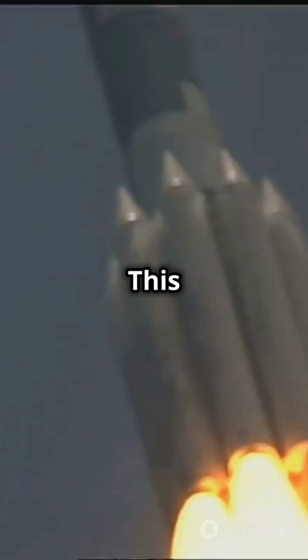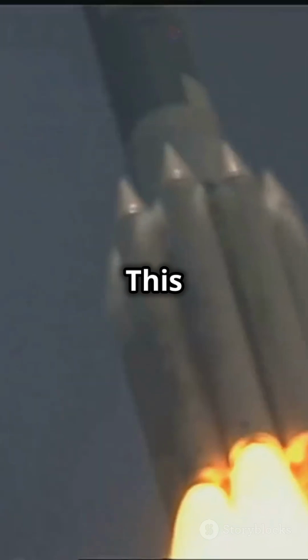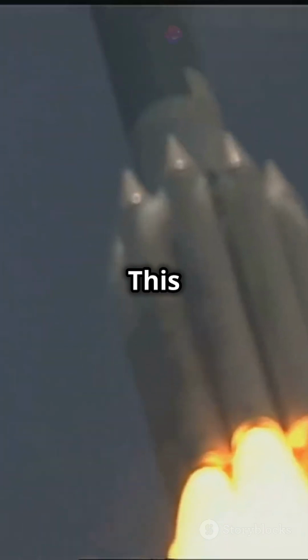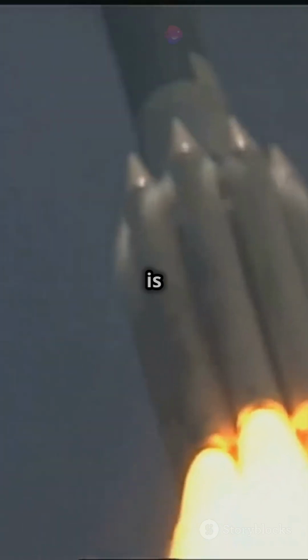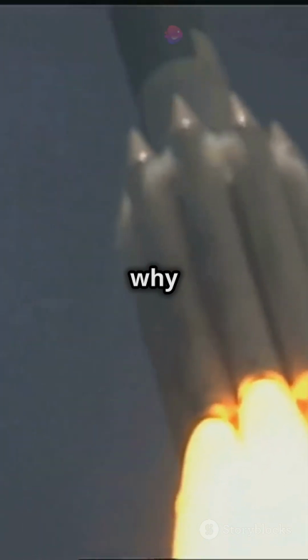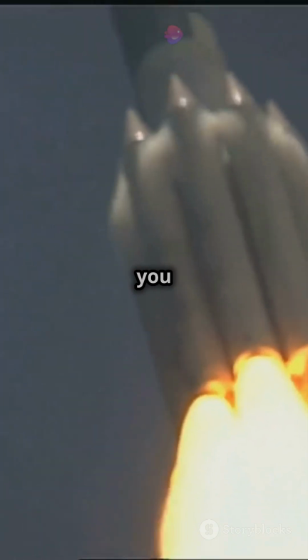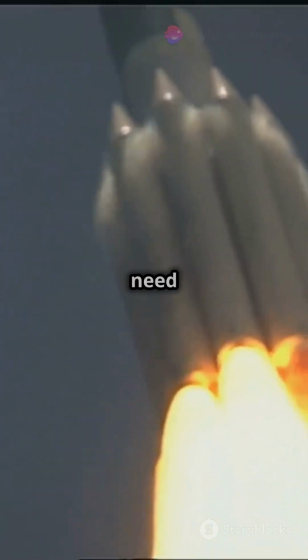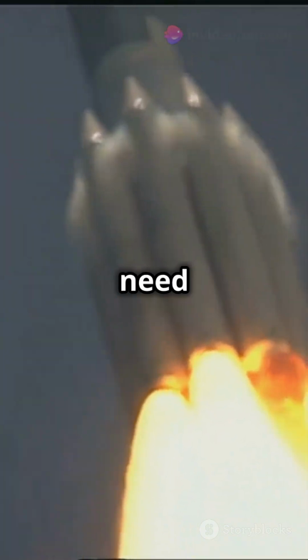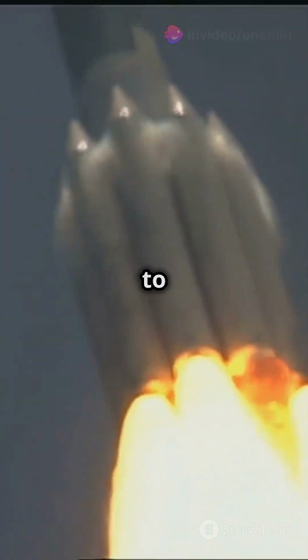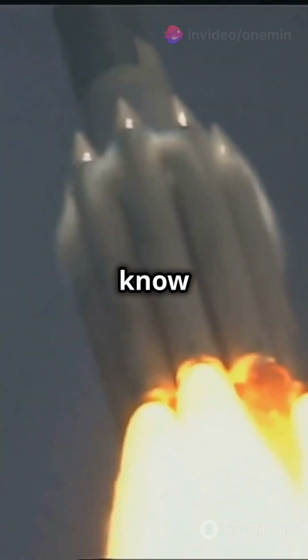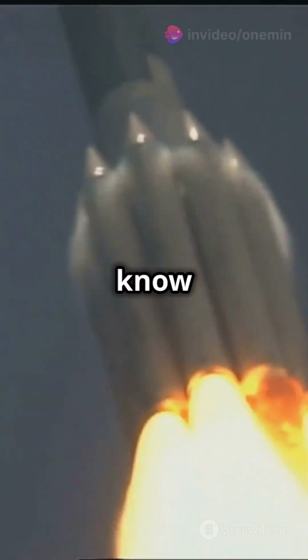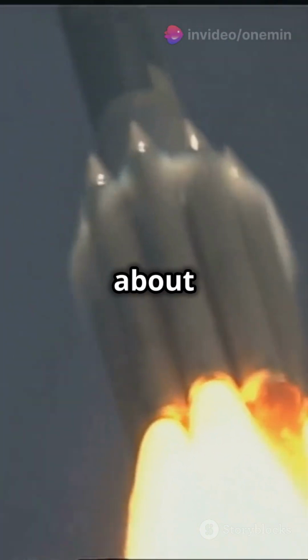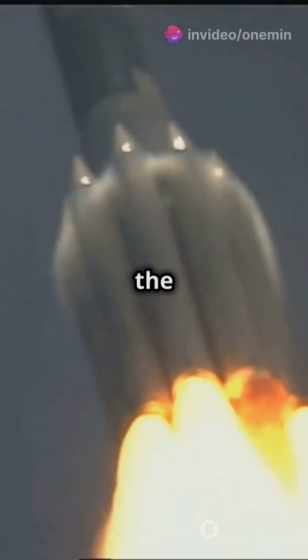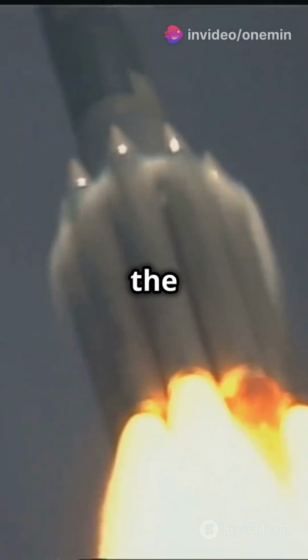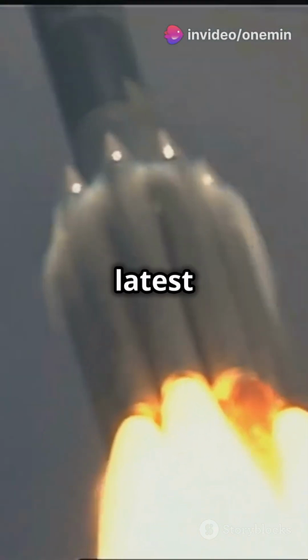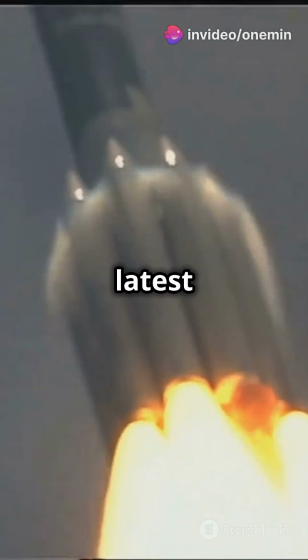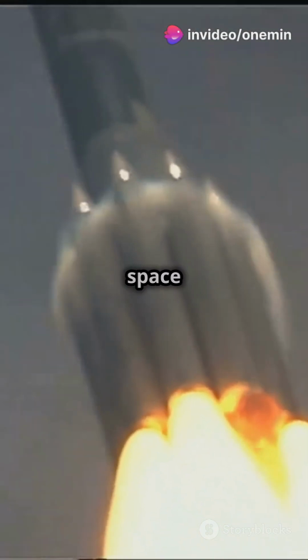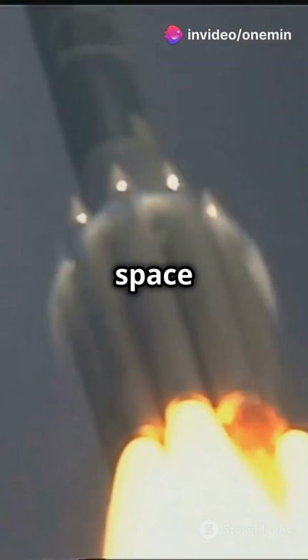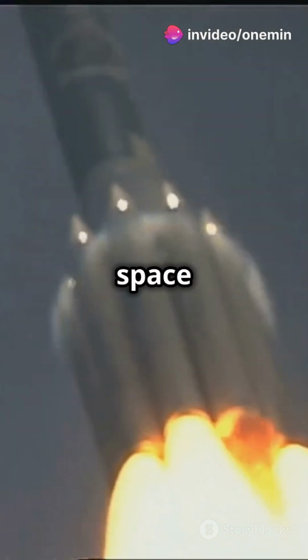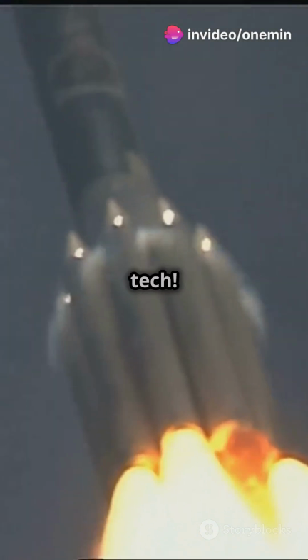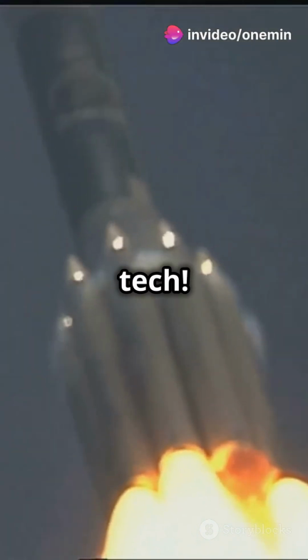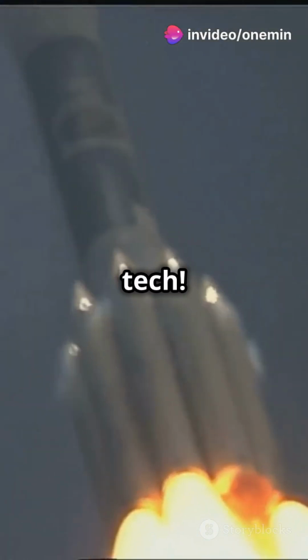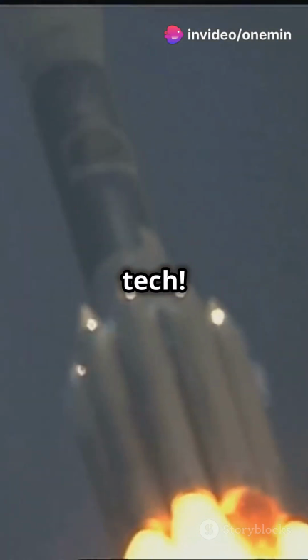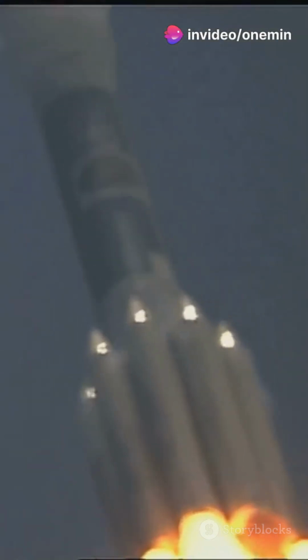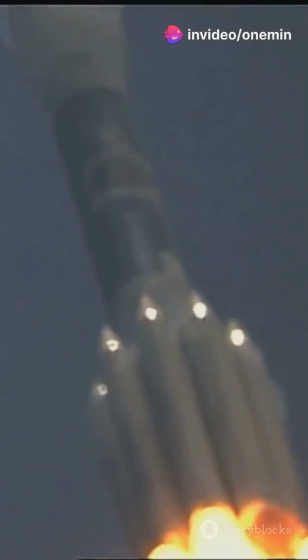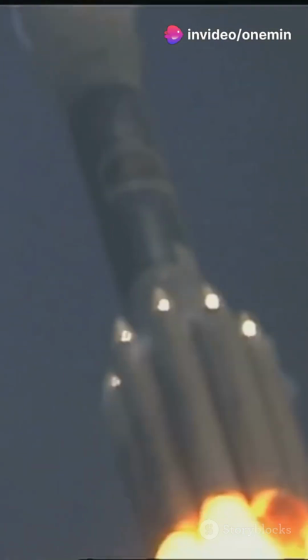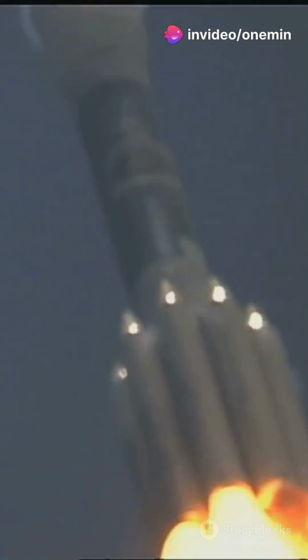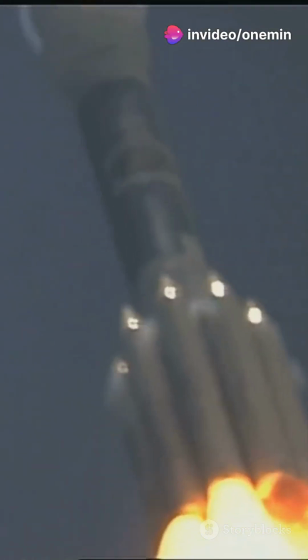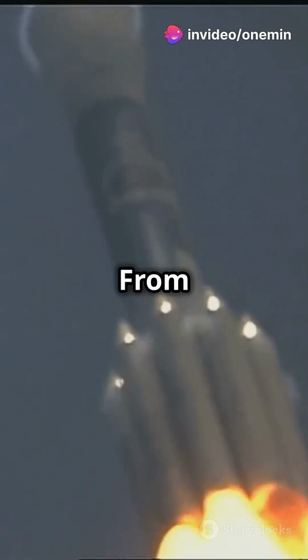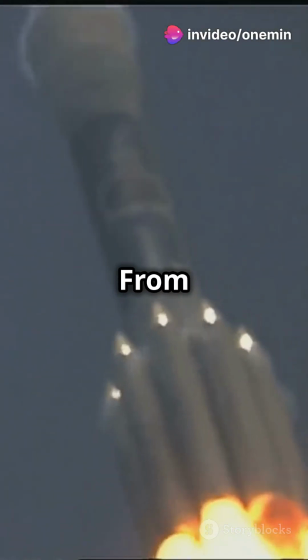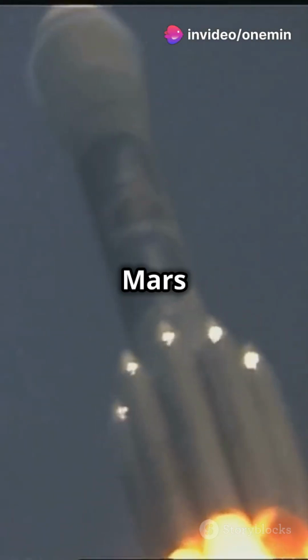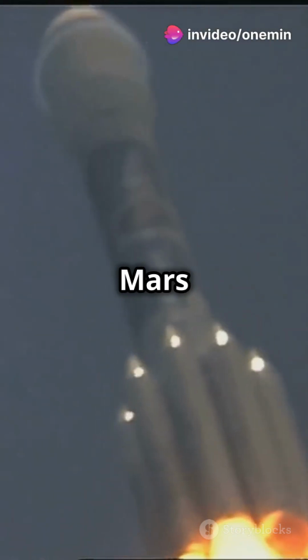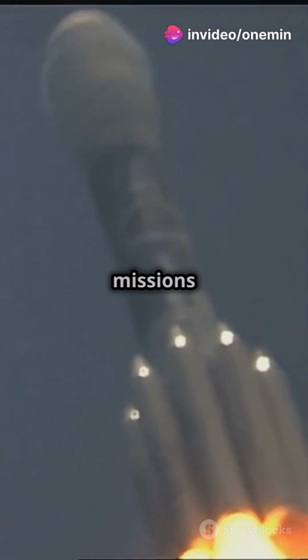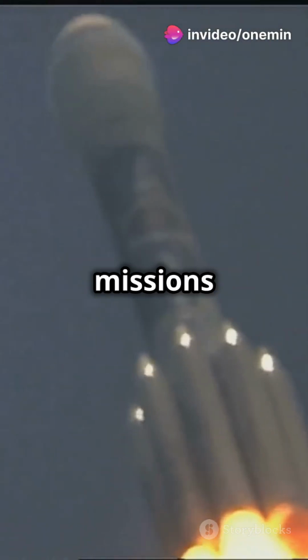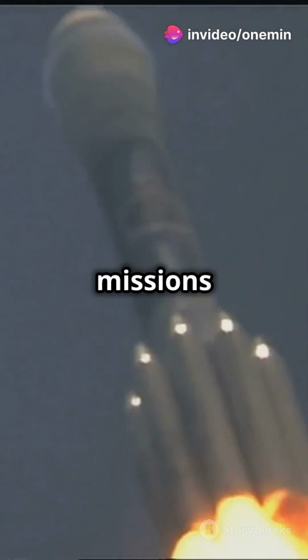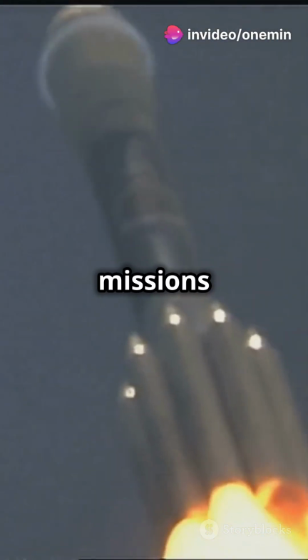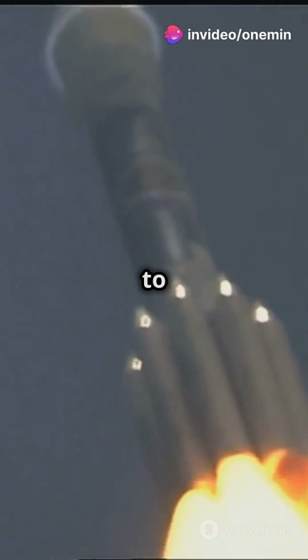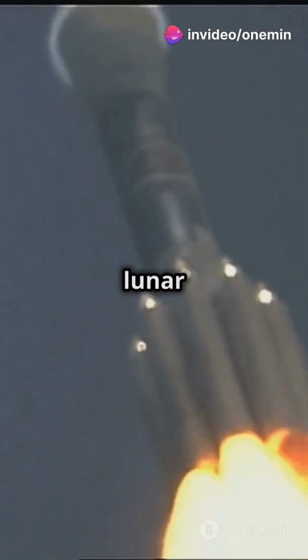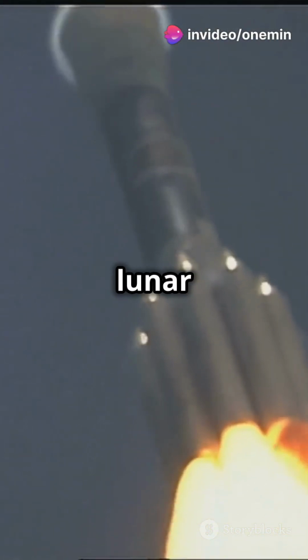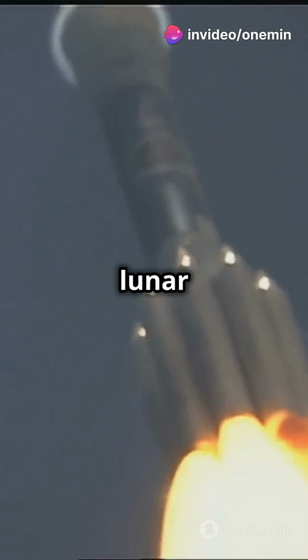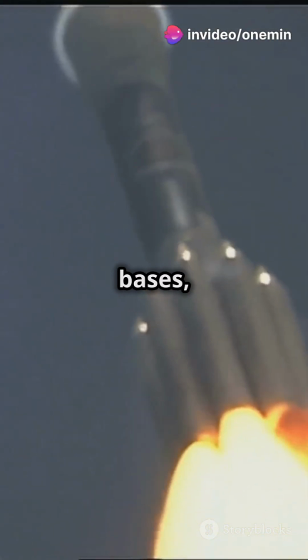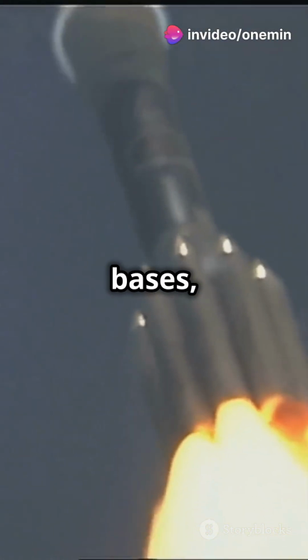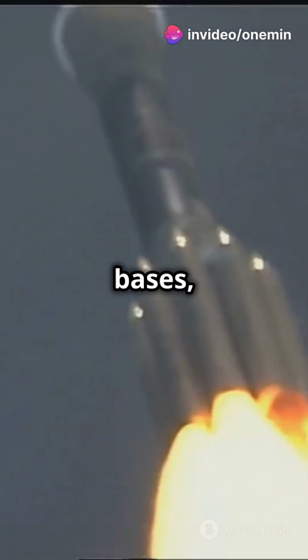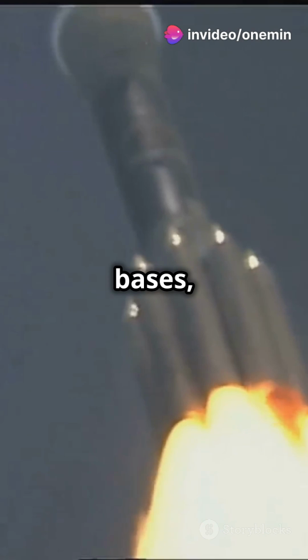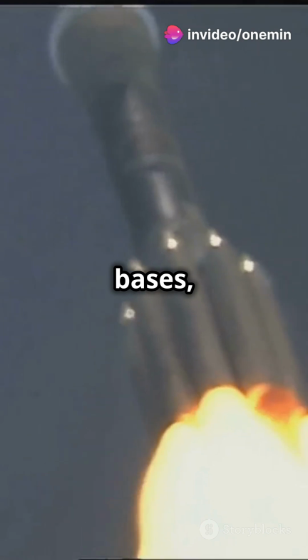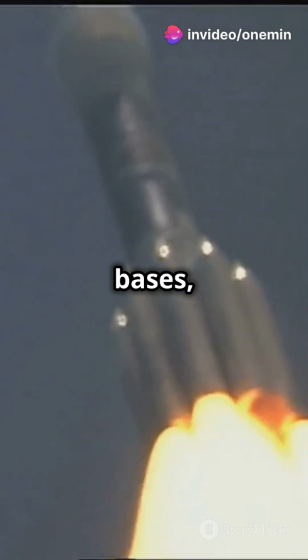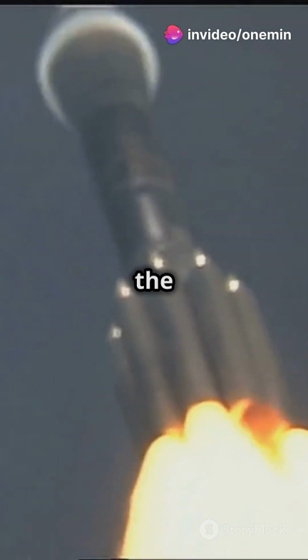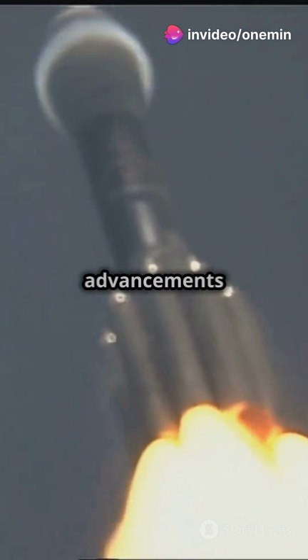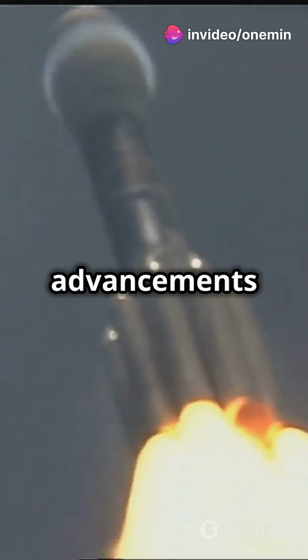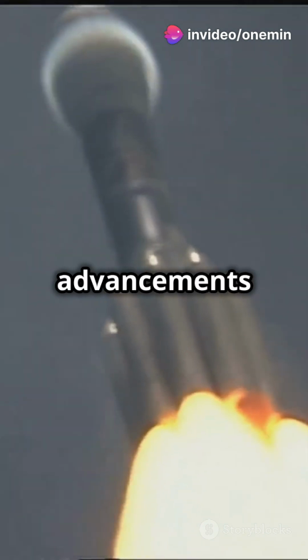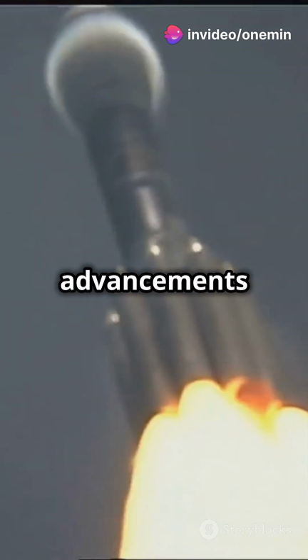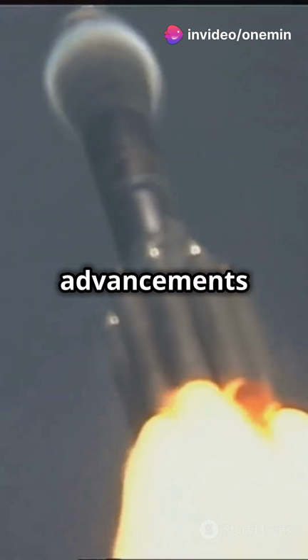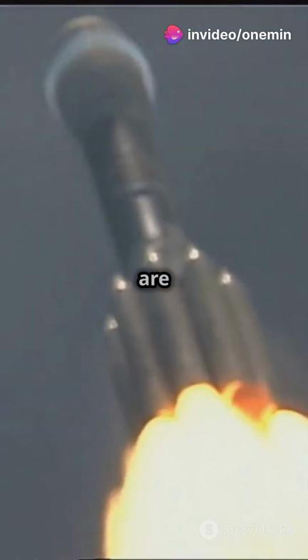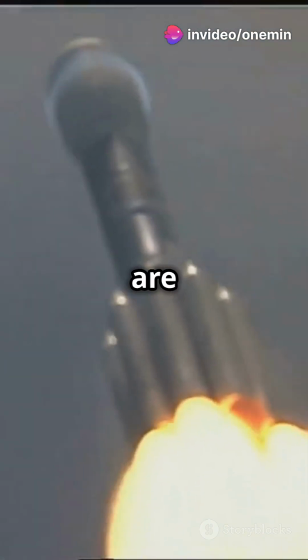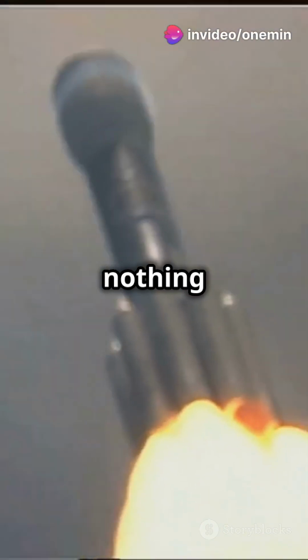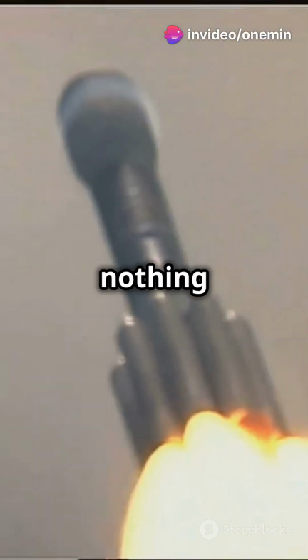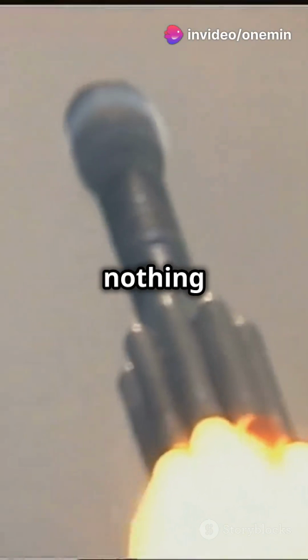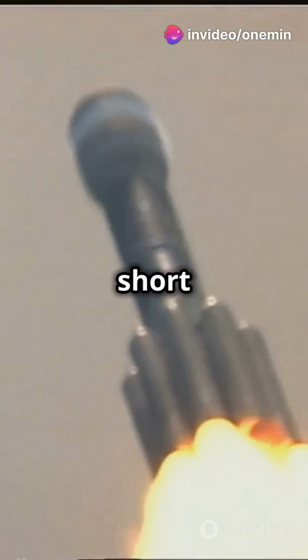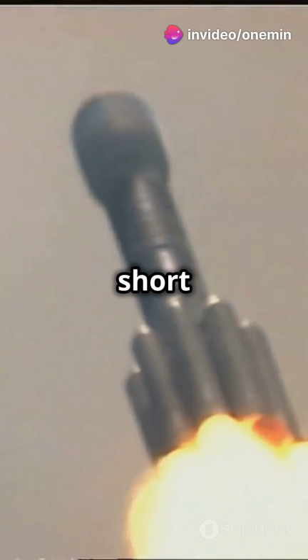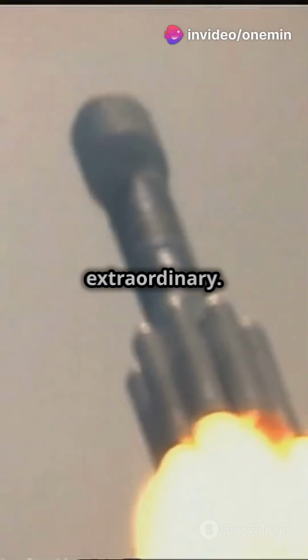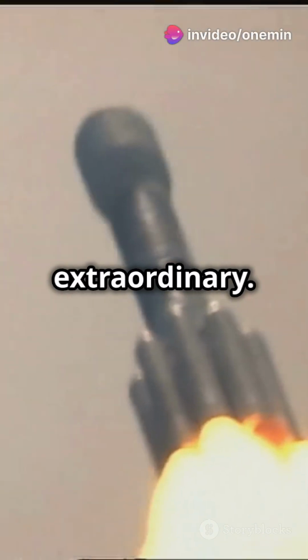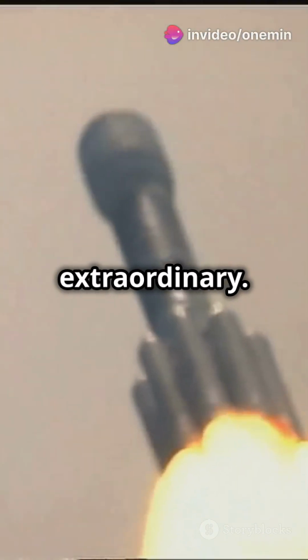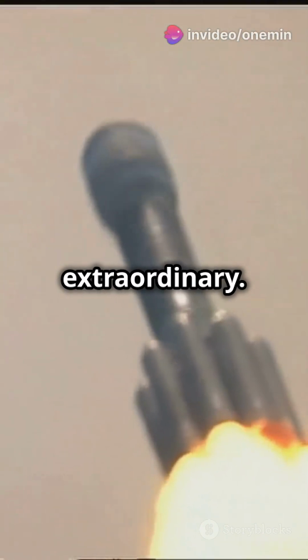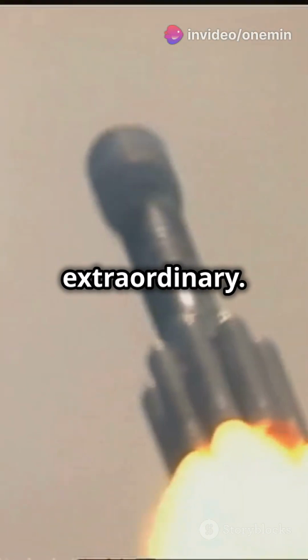This is why you need to know about the latest space tech. From Mars missions to lunar bases, the advancements are nothing short of extraordinary.